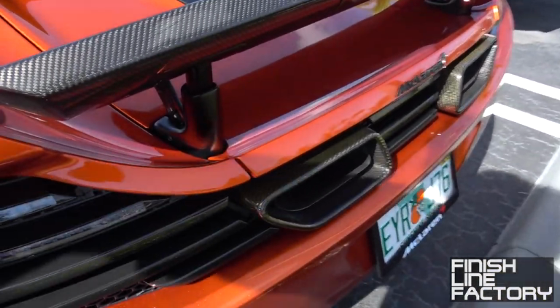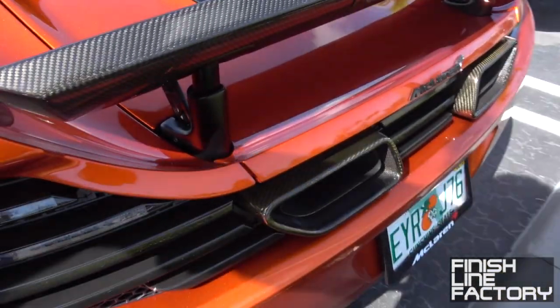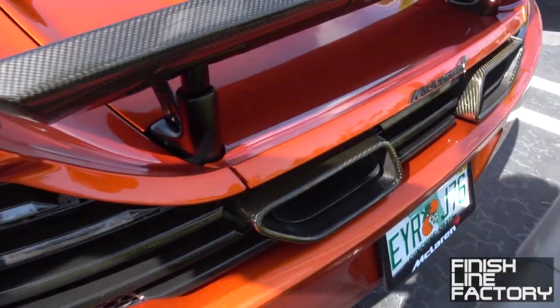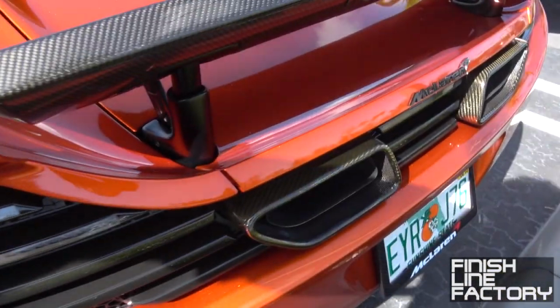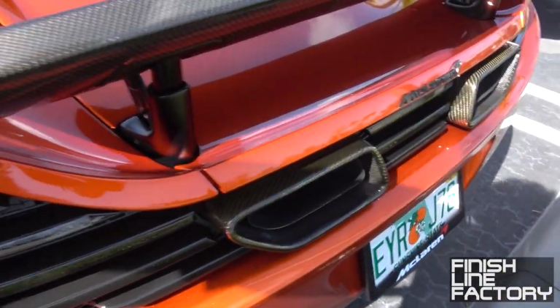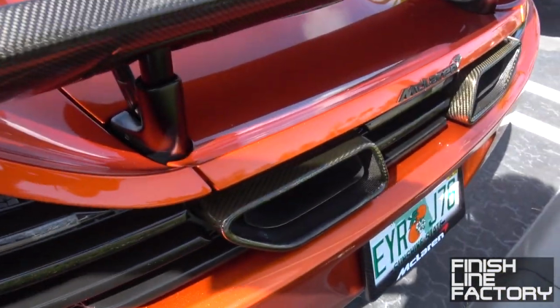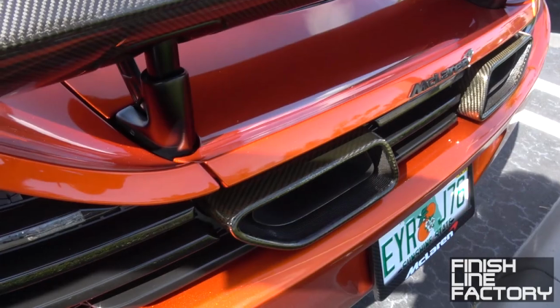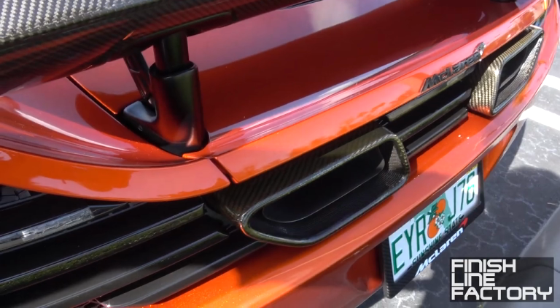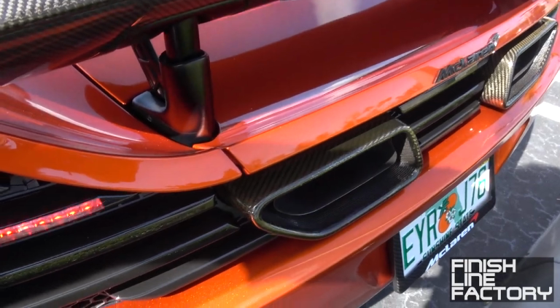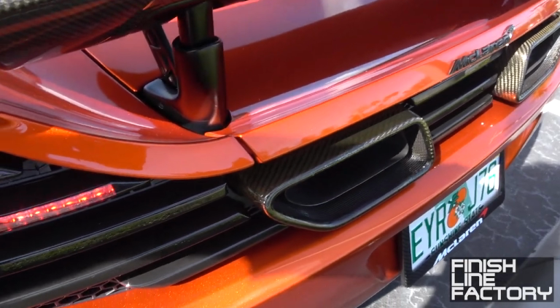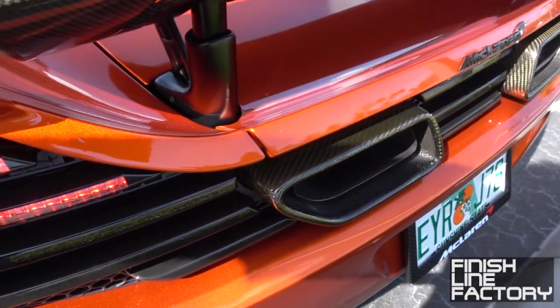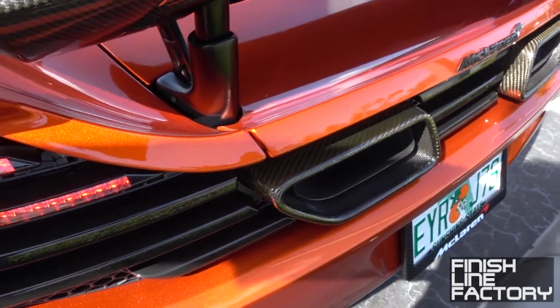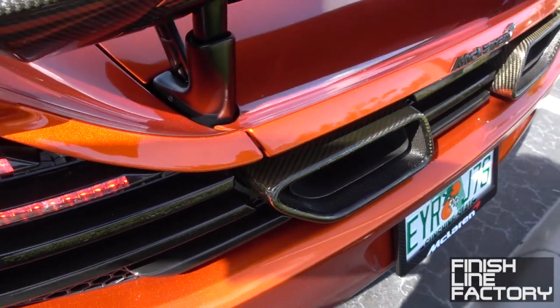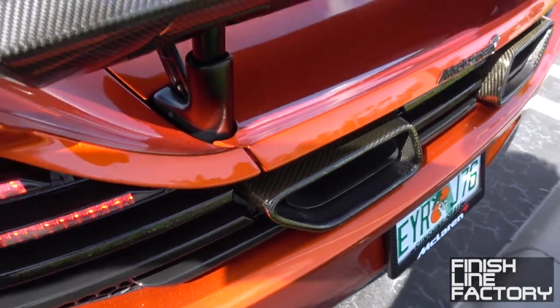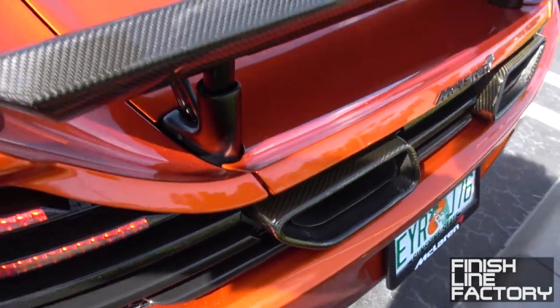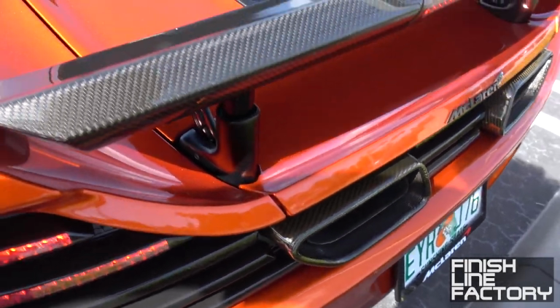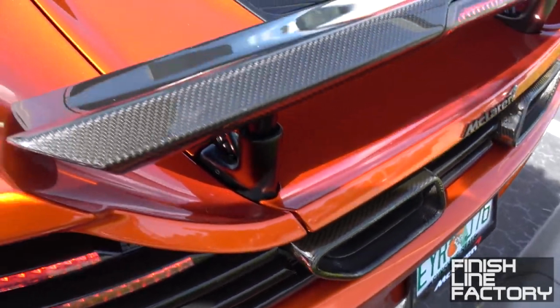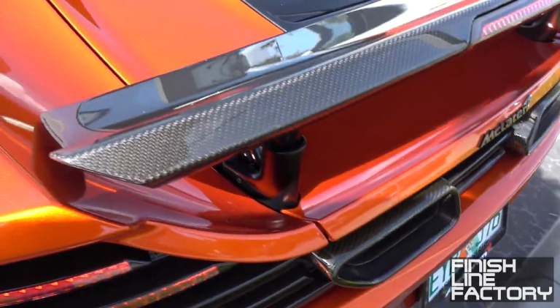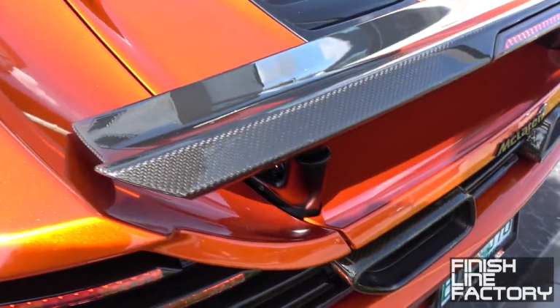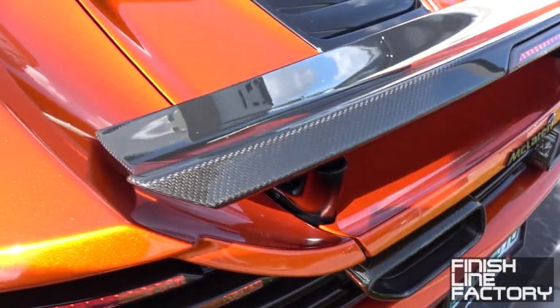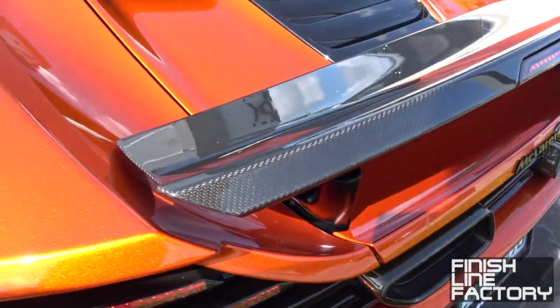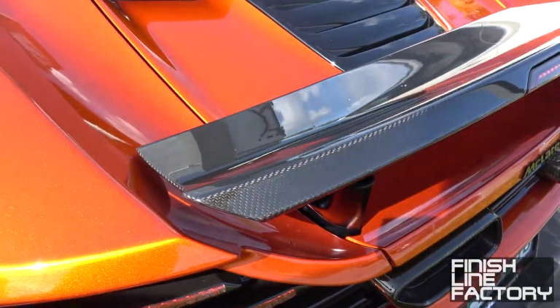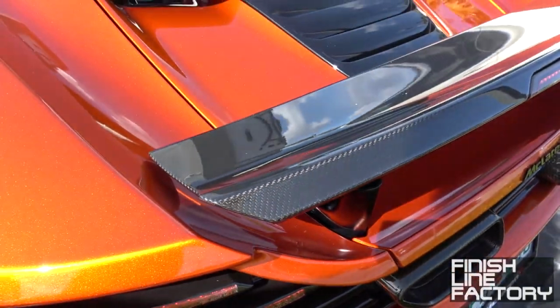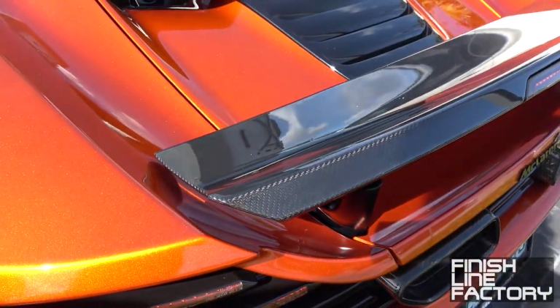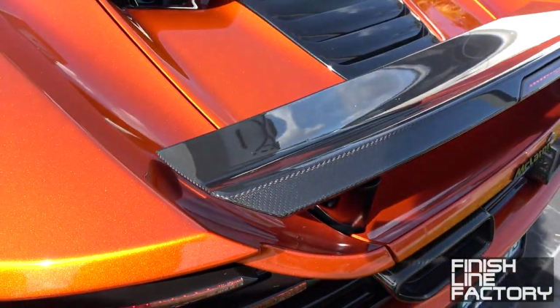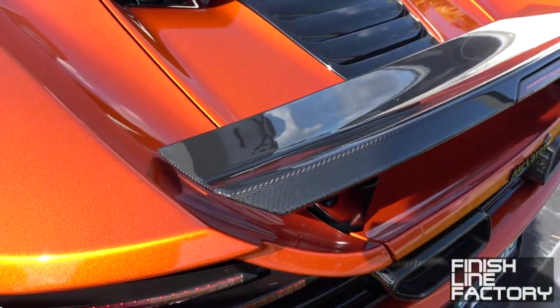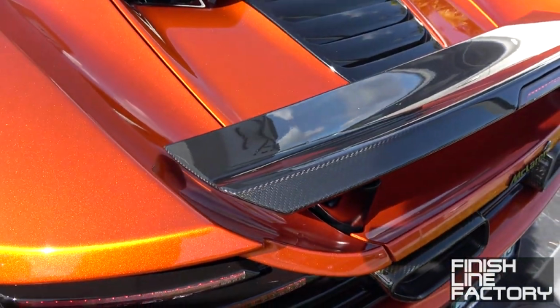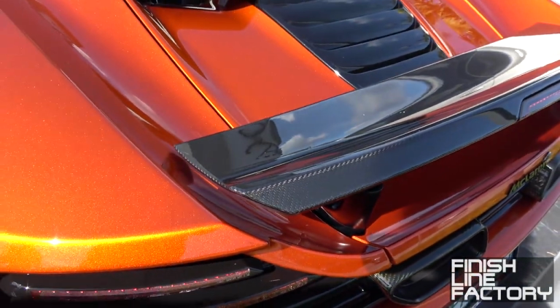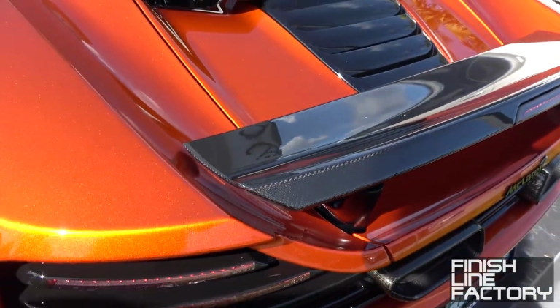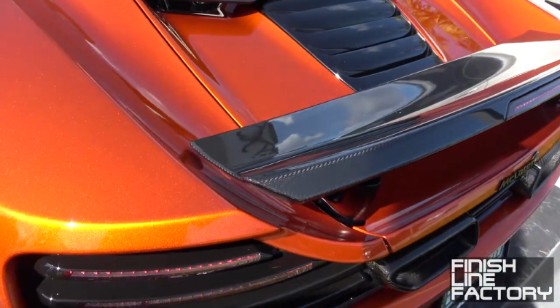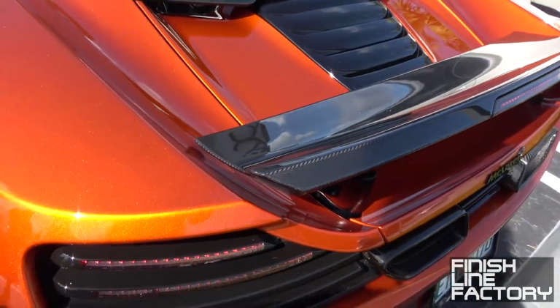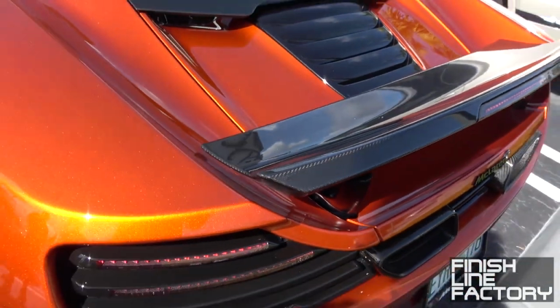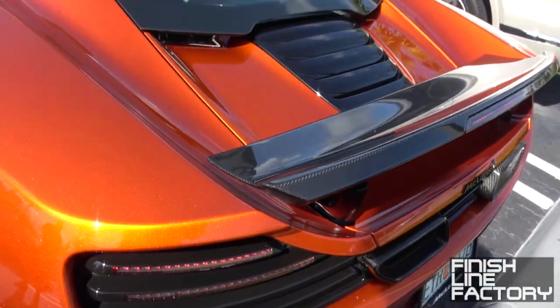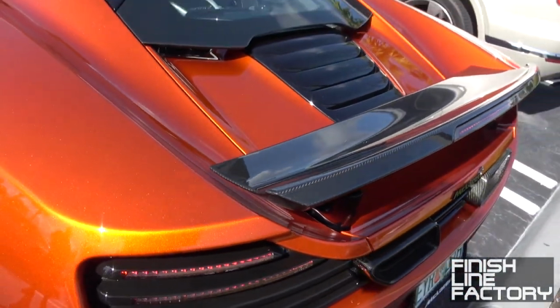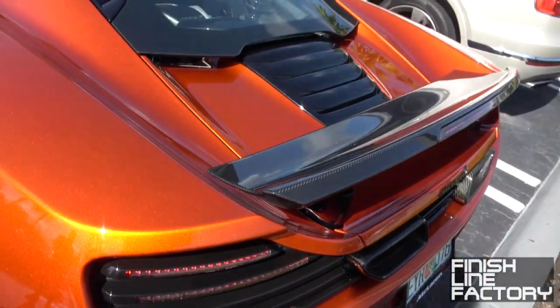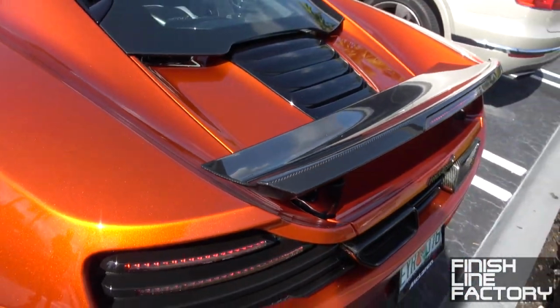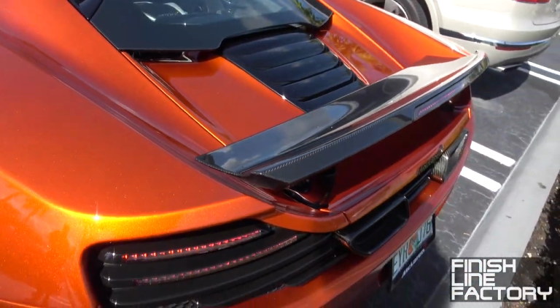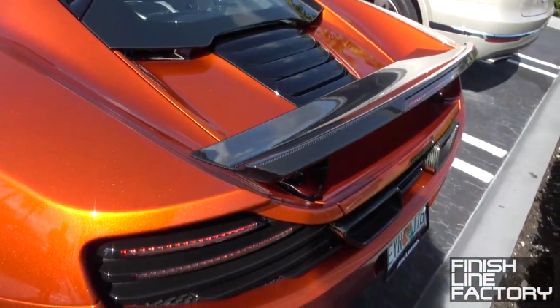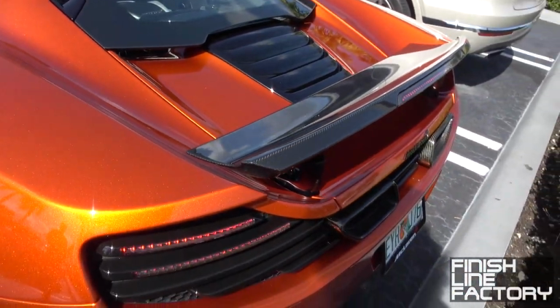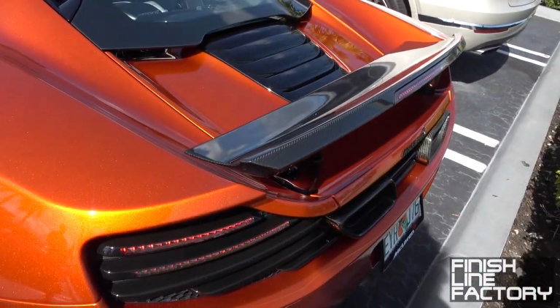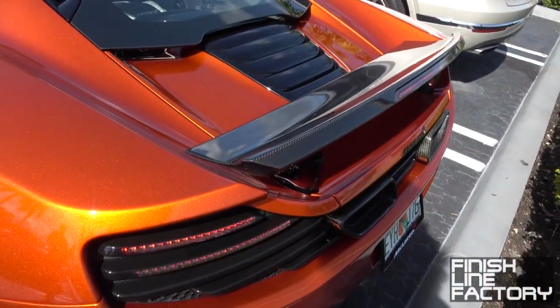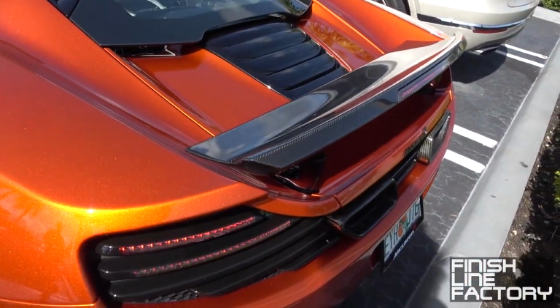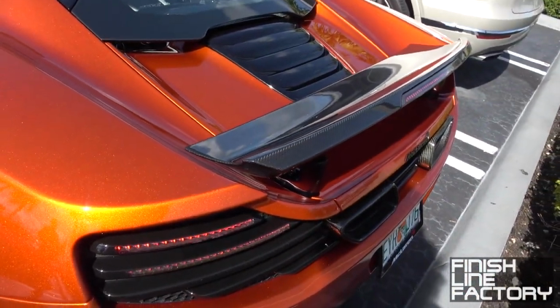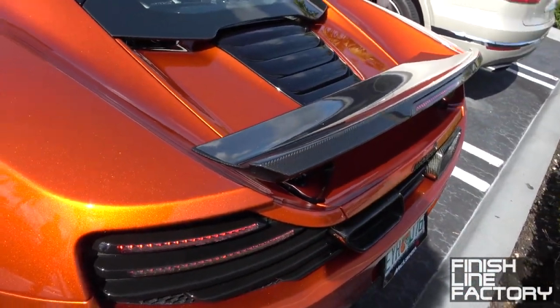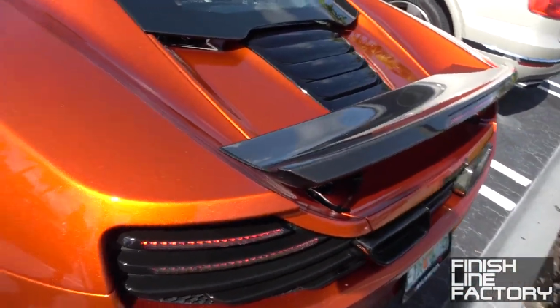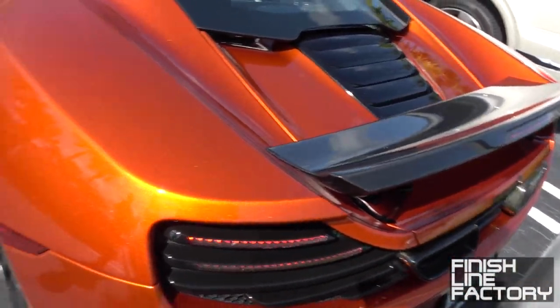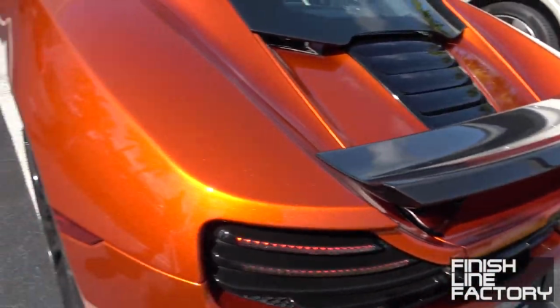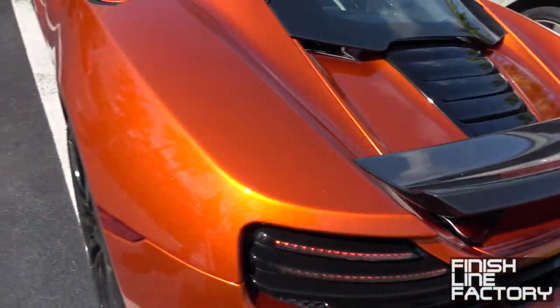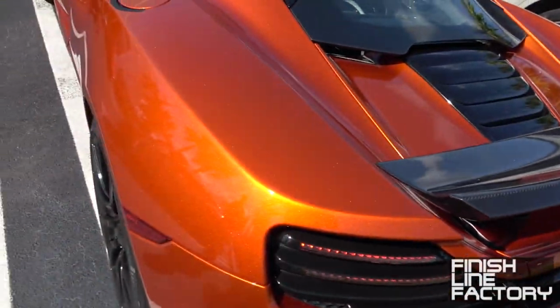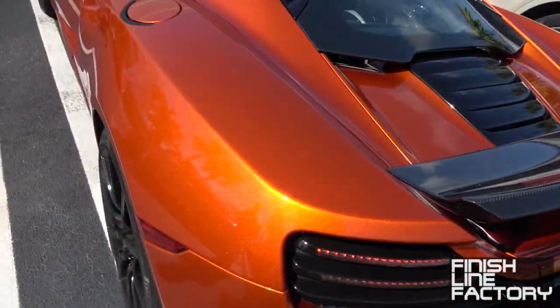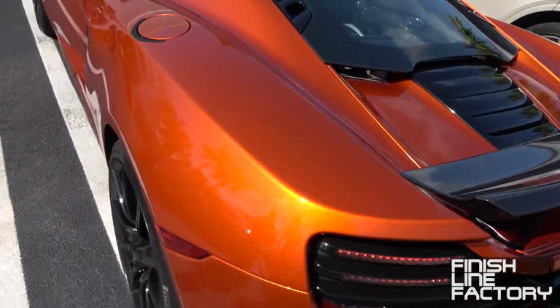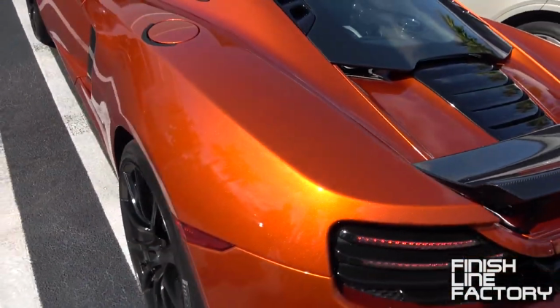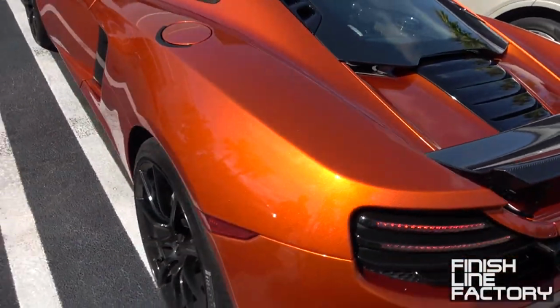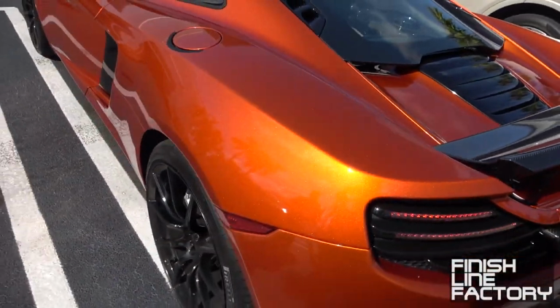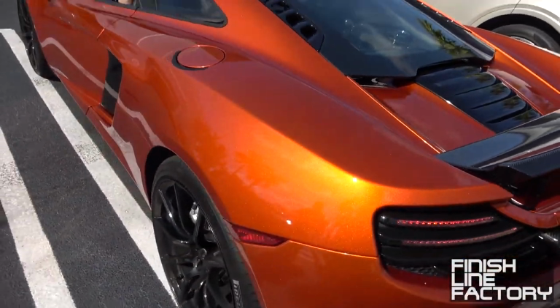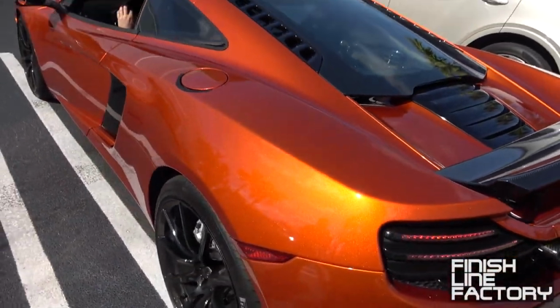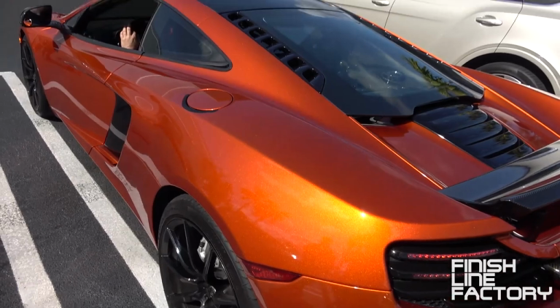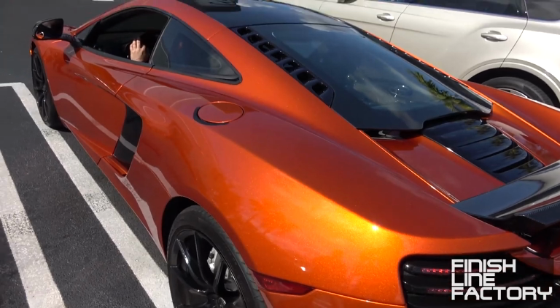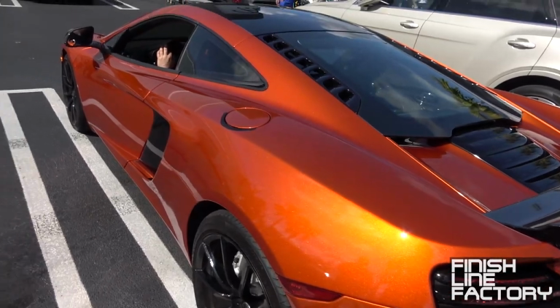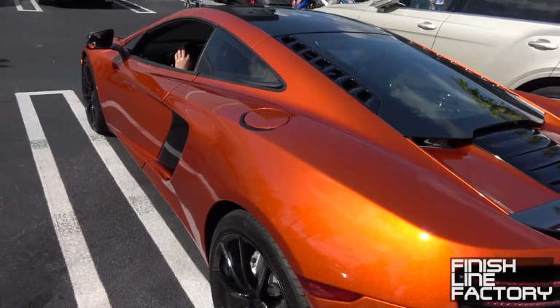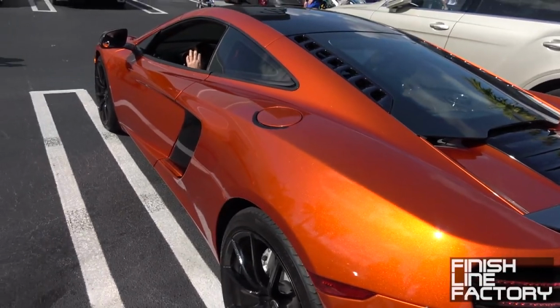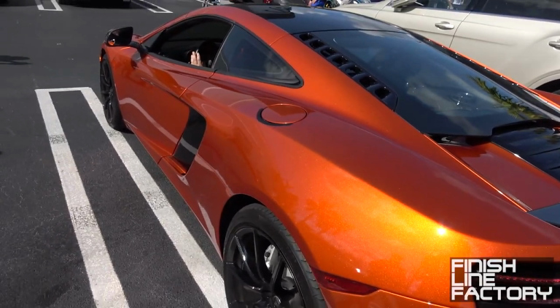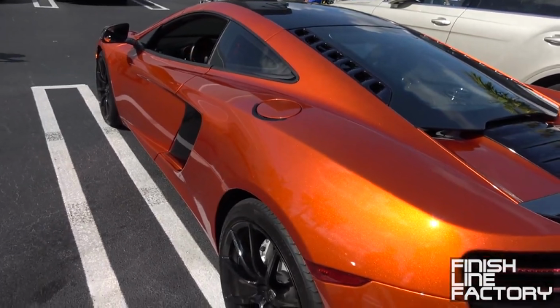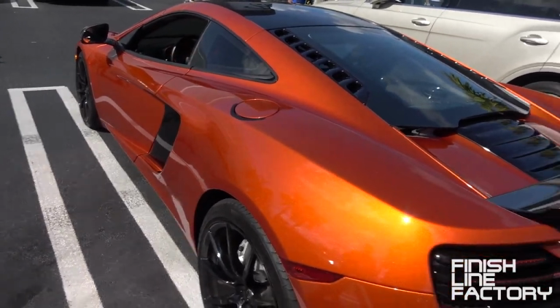Look at that carbon fiber exhaust, carbon fiber wing, volcano orange.